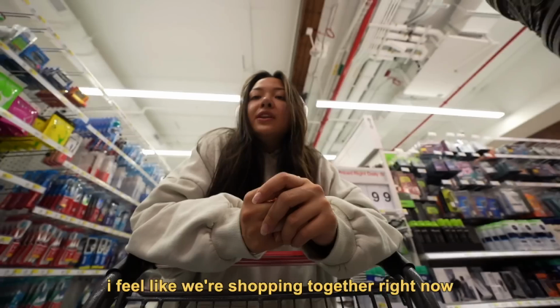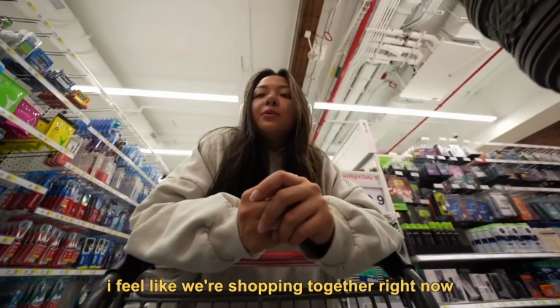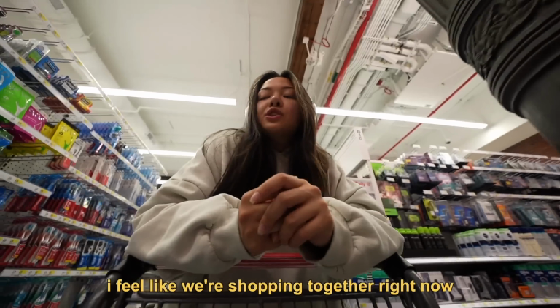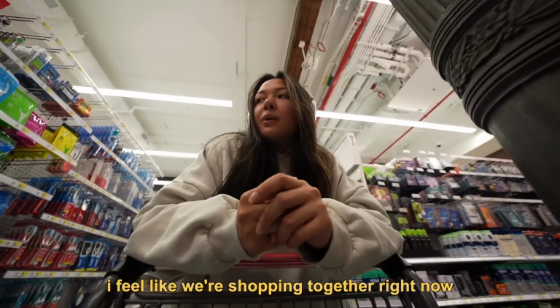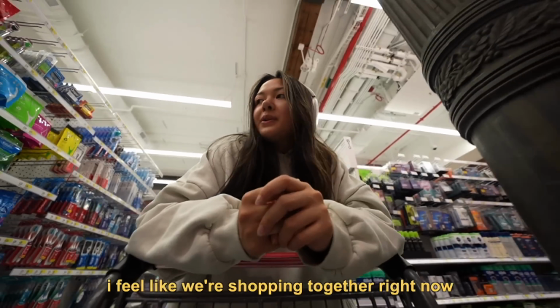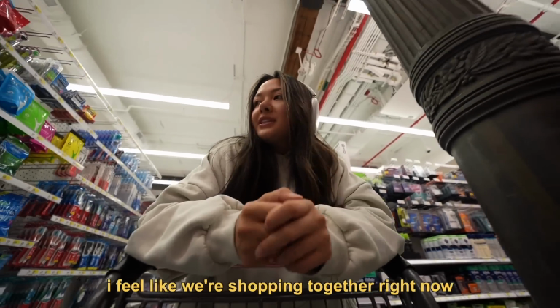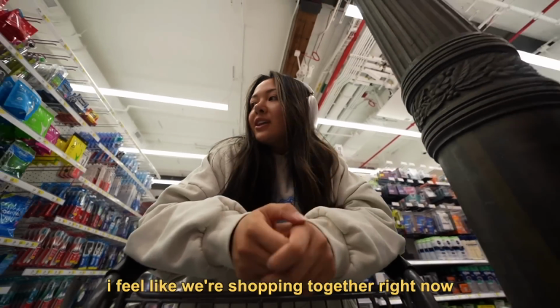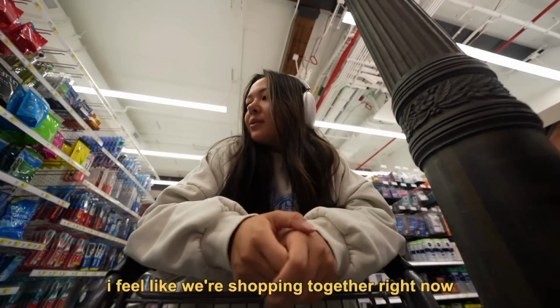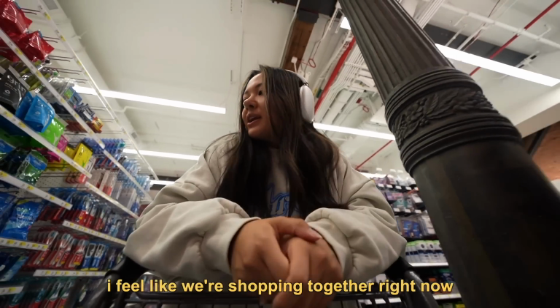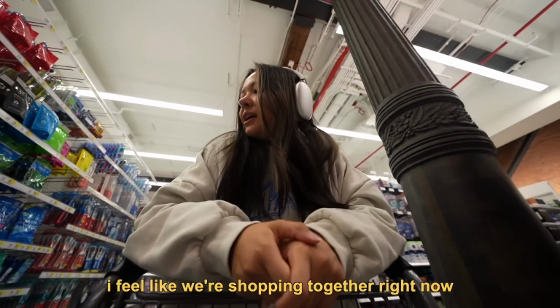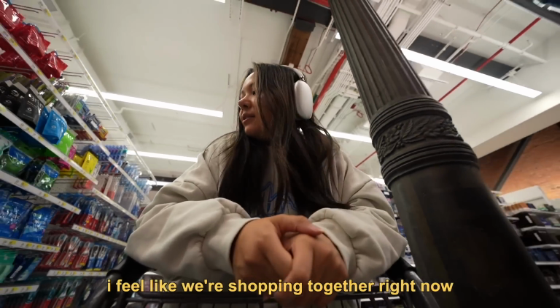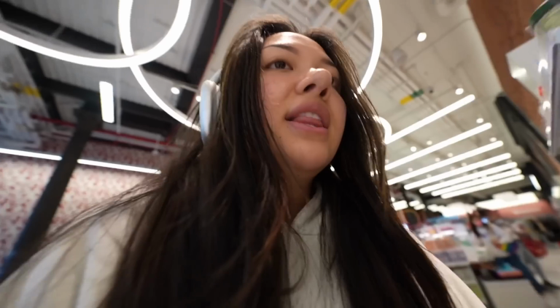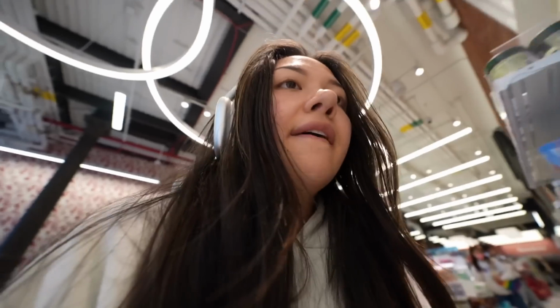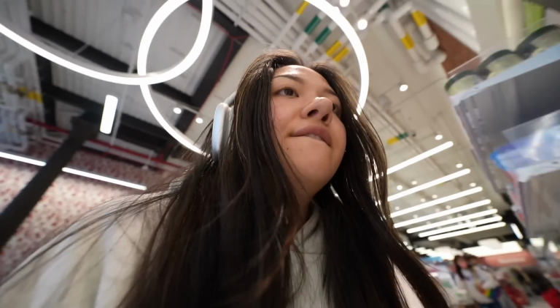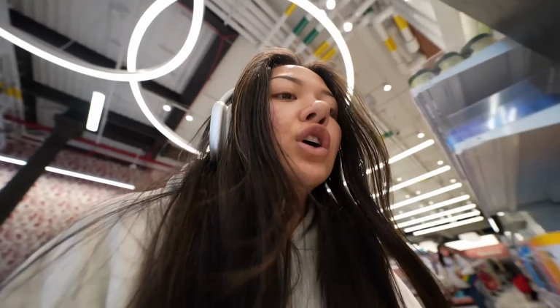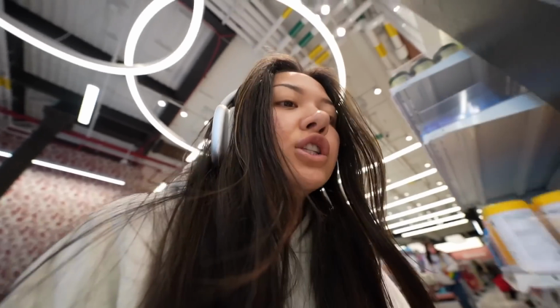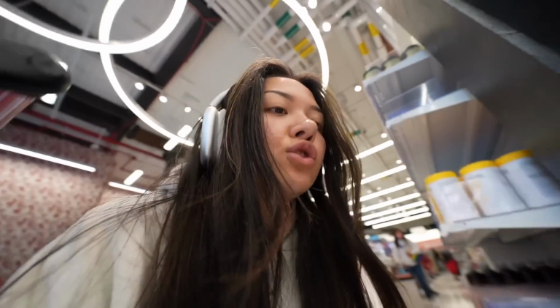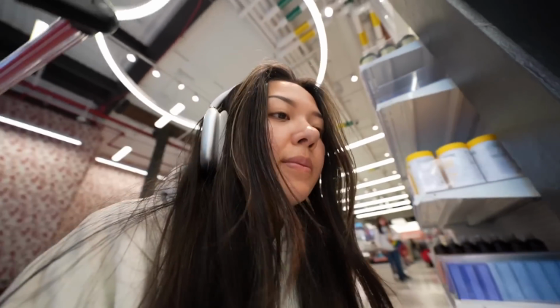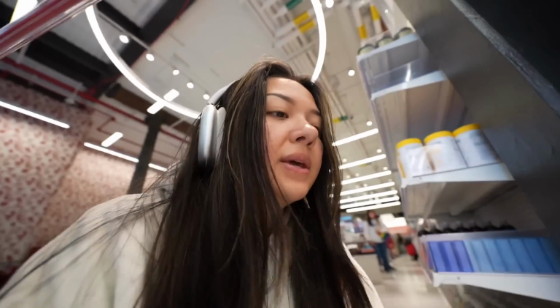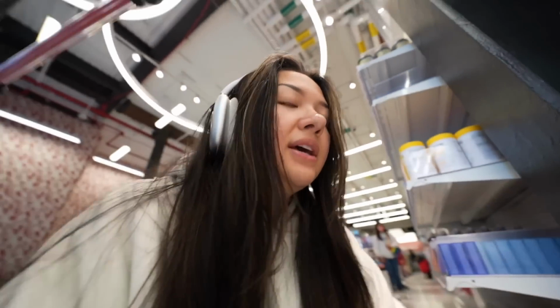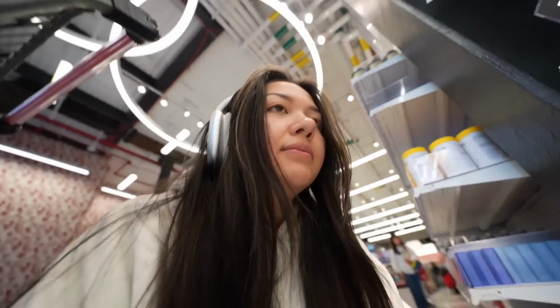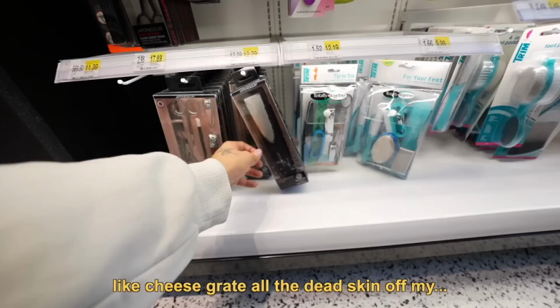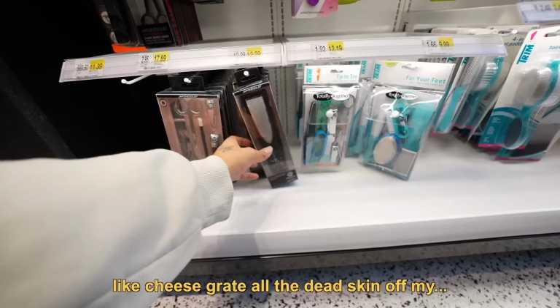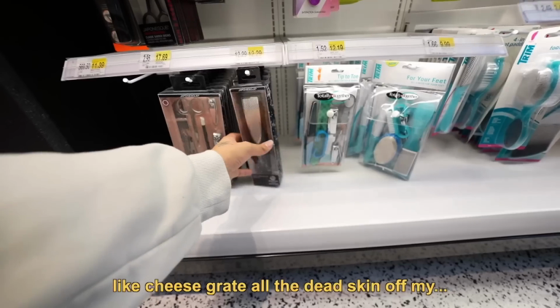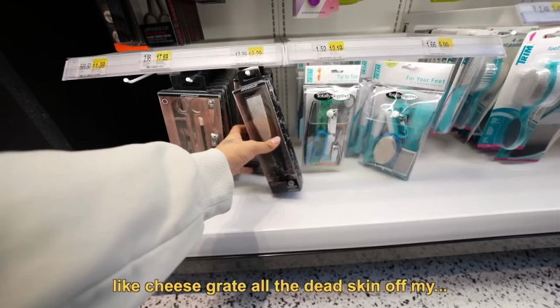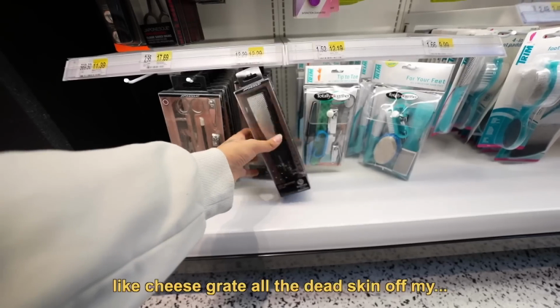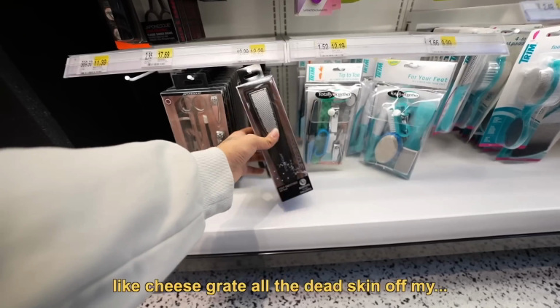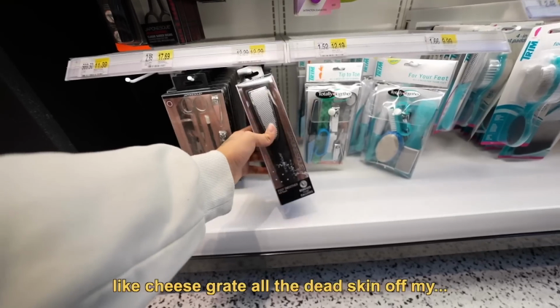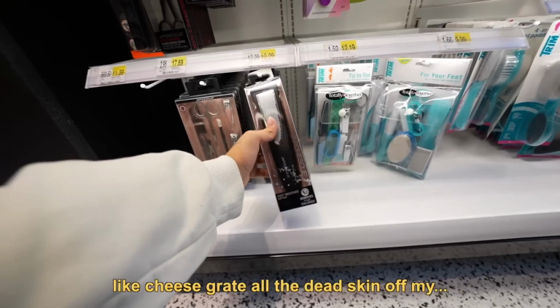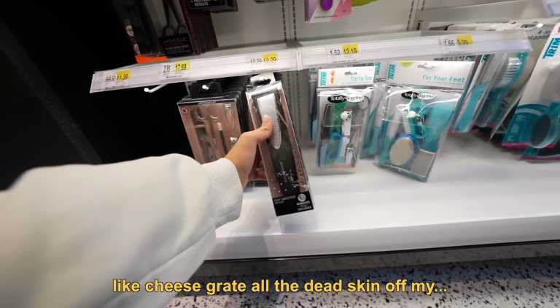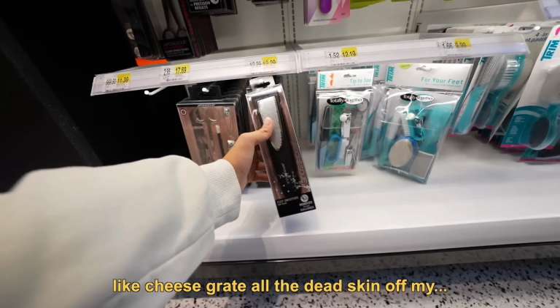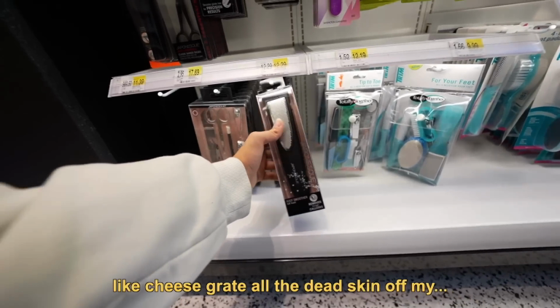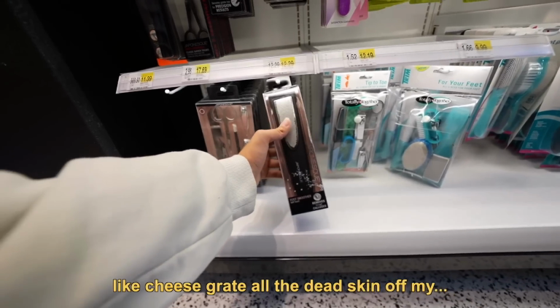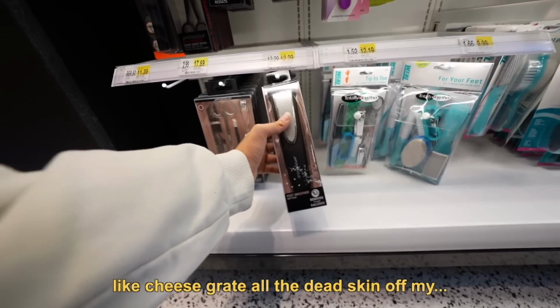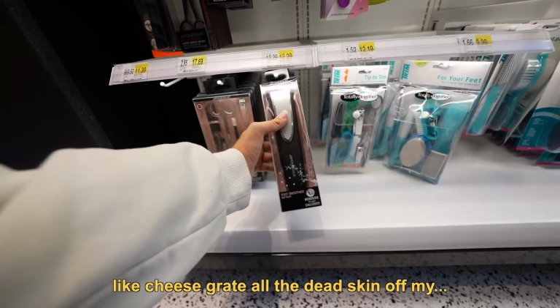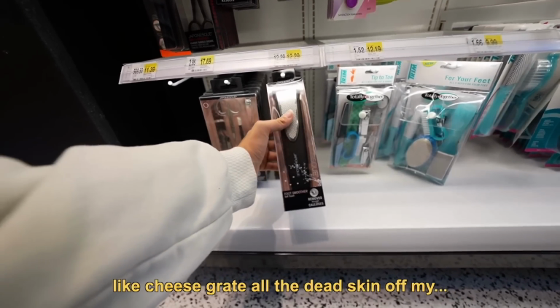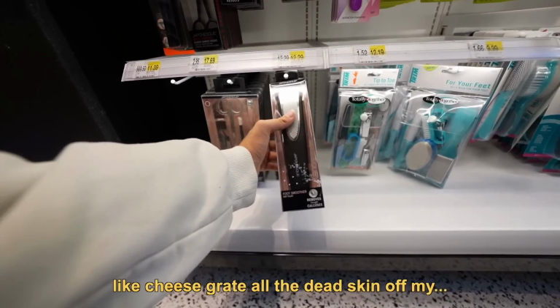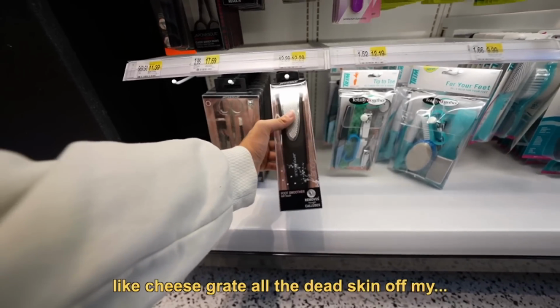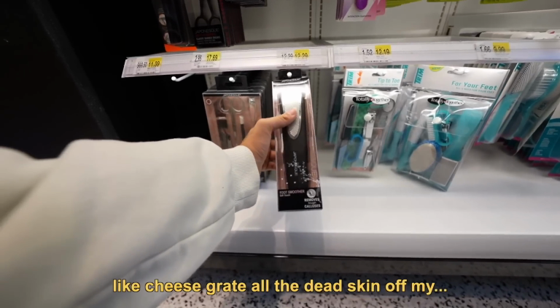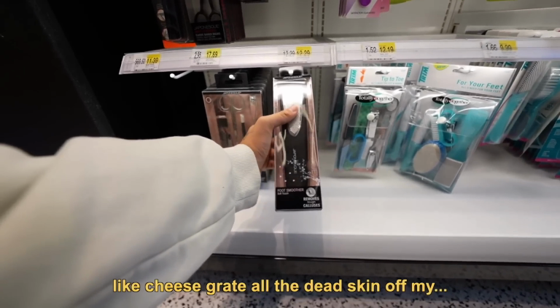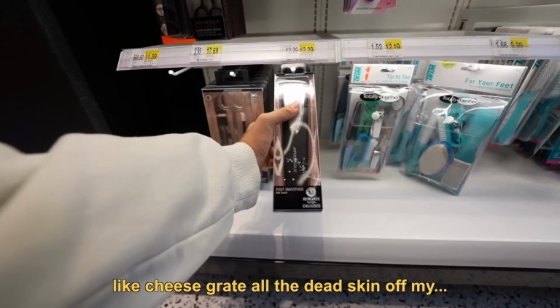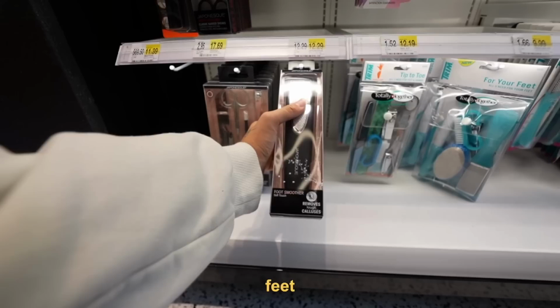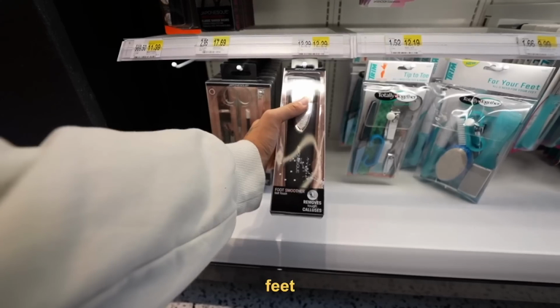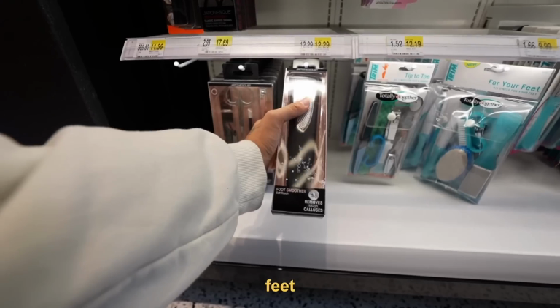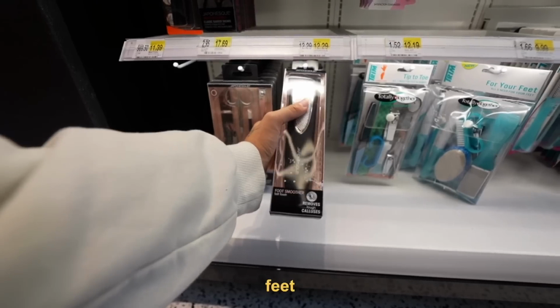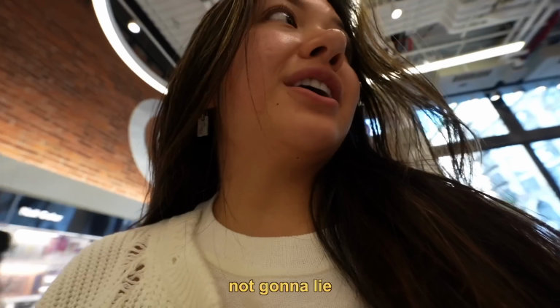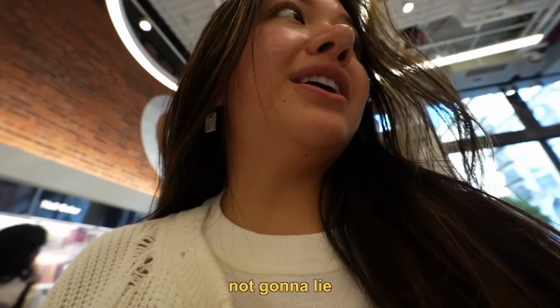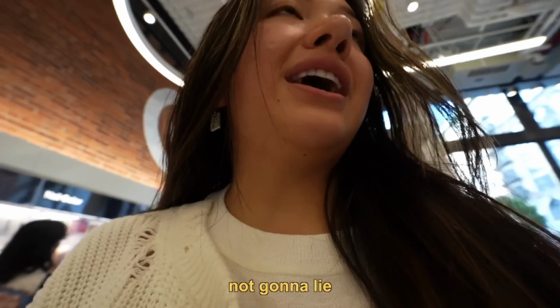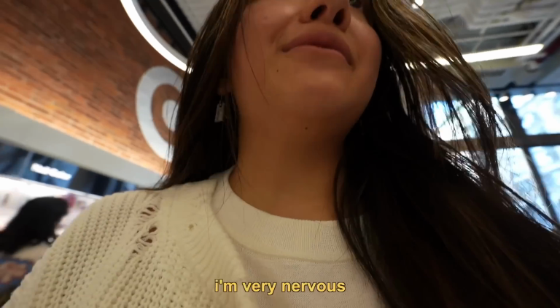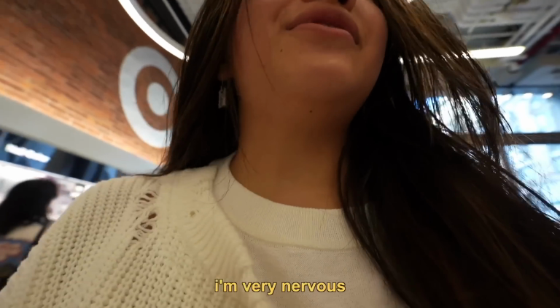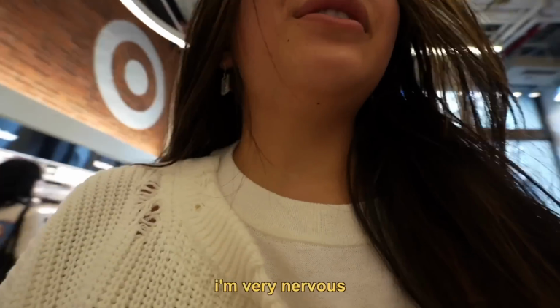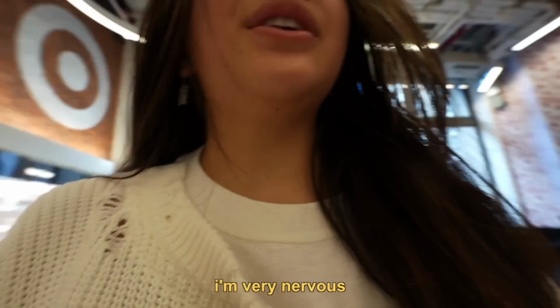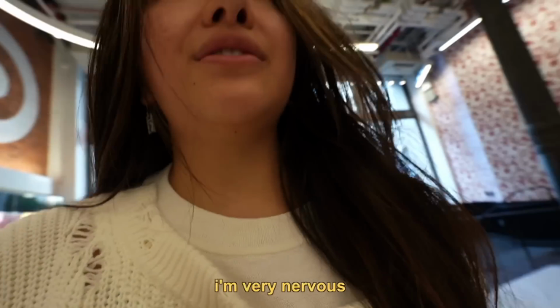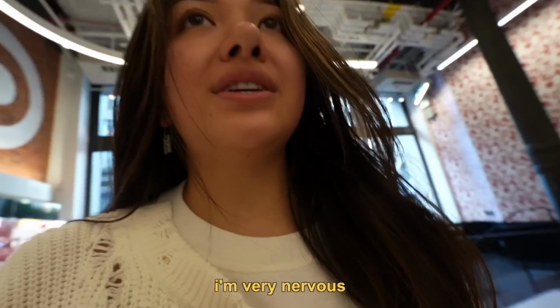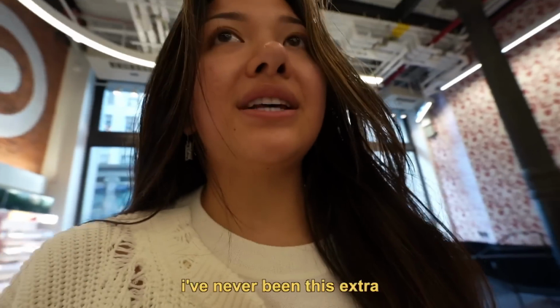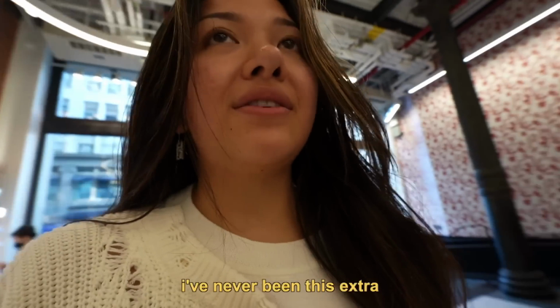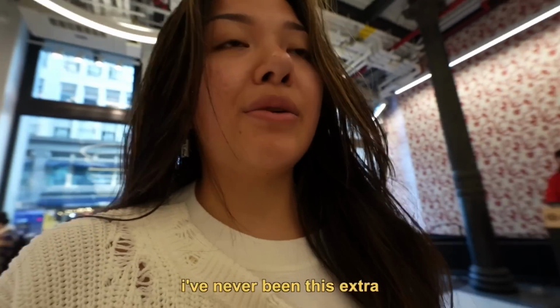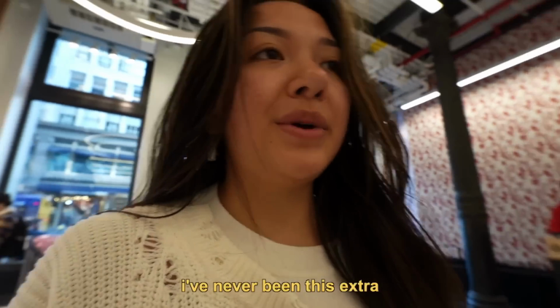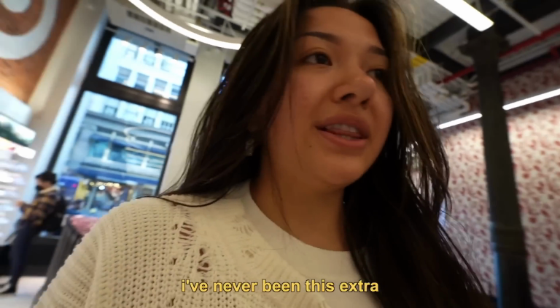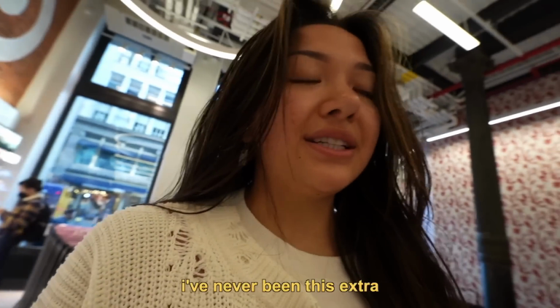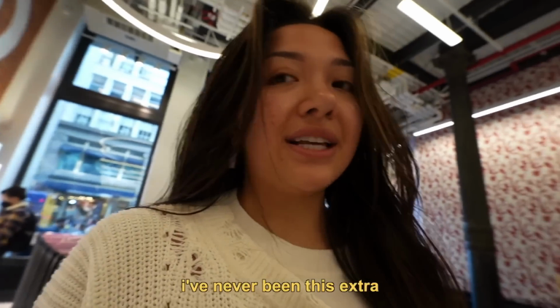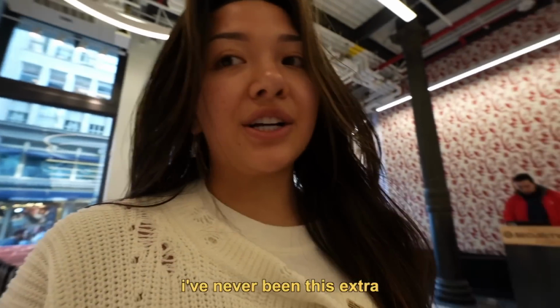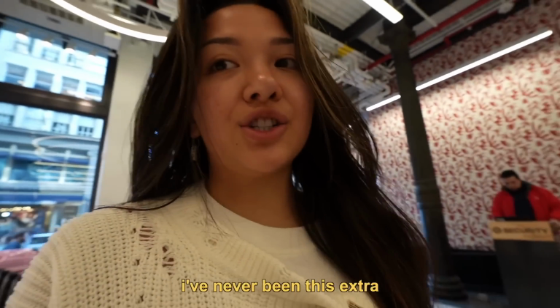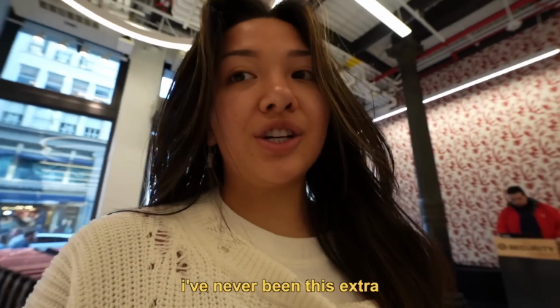I feel like we're shopping together right now. We get like a foot scrub kit, like cheese grate all the dead skin off my feet. I'm not going to lie, I'm very nervous. I've never been to this next show.